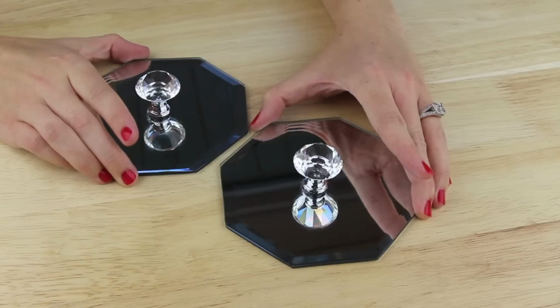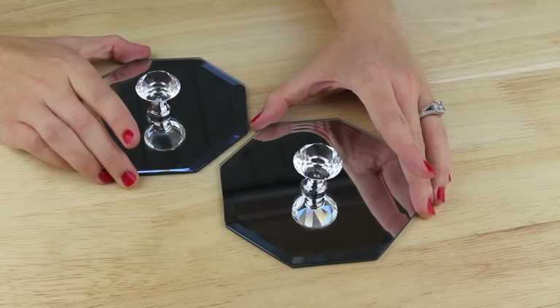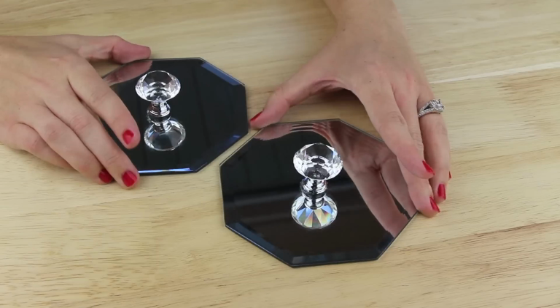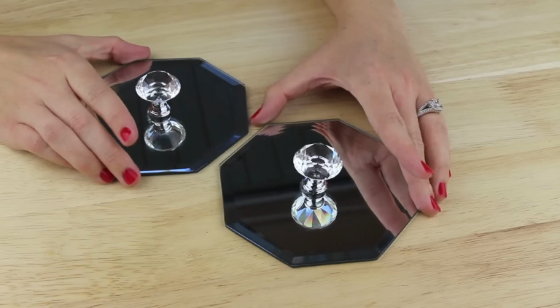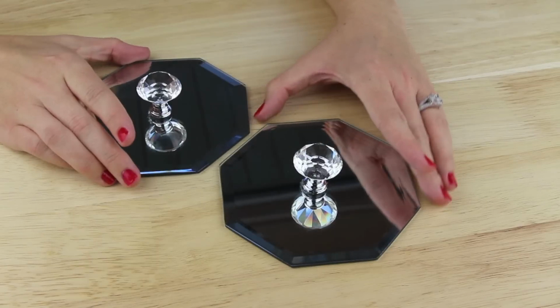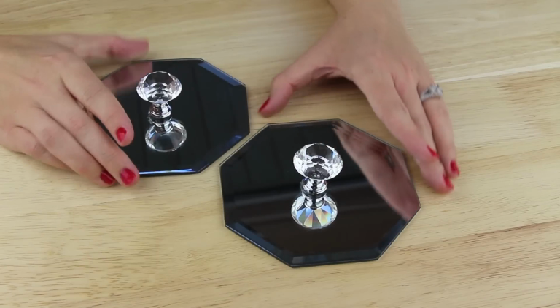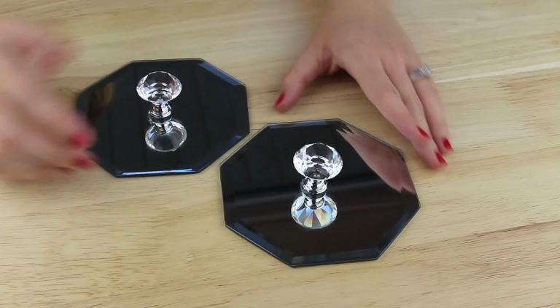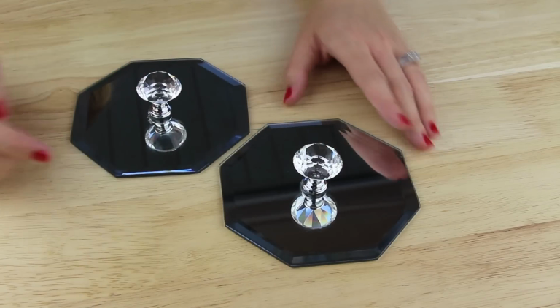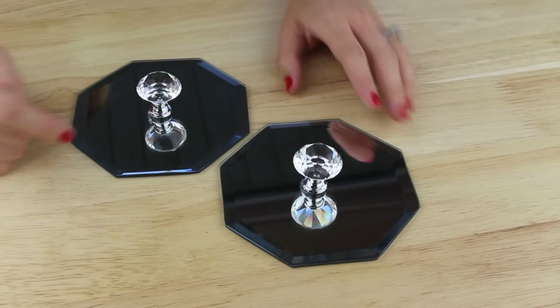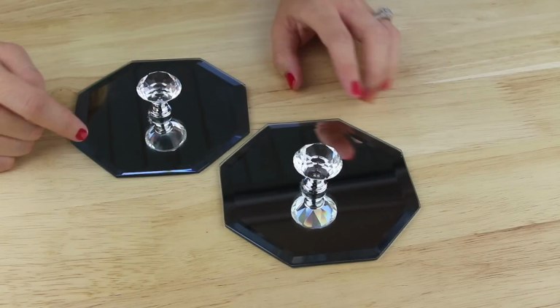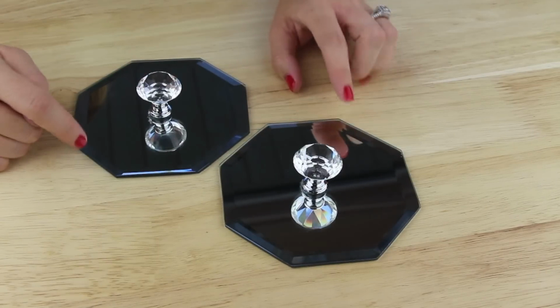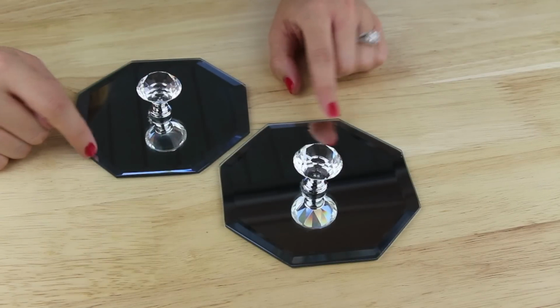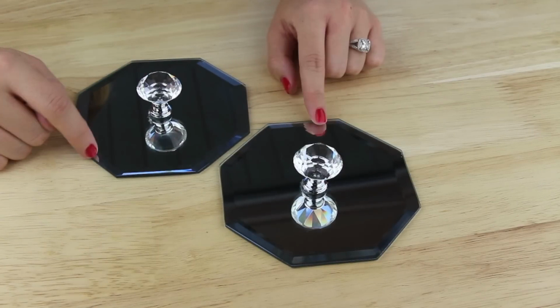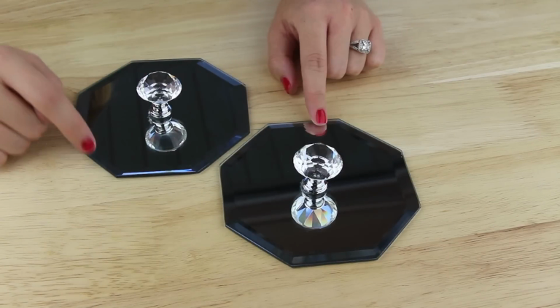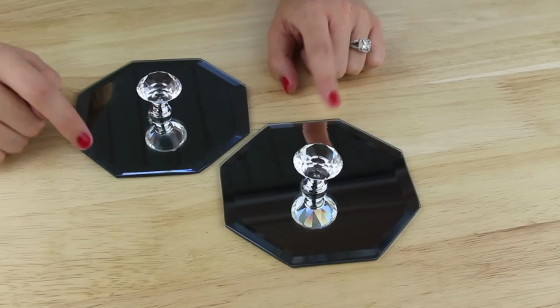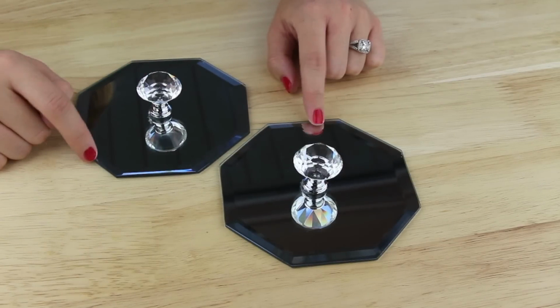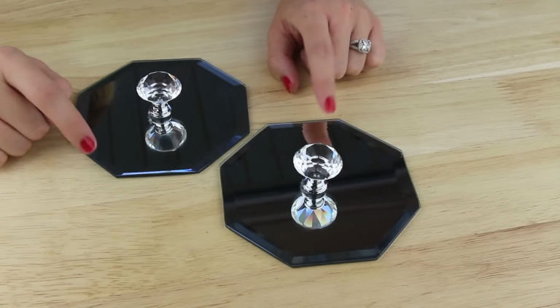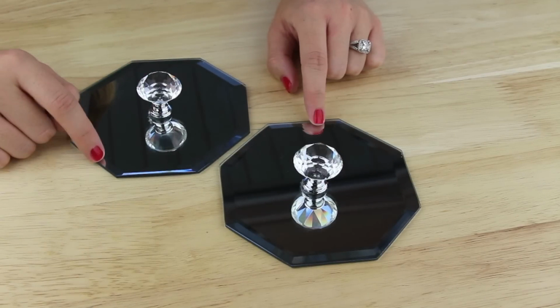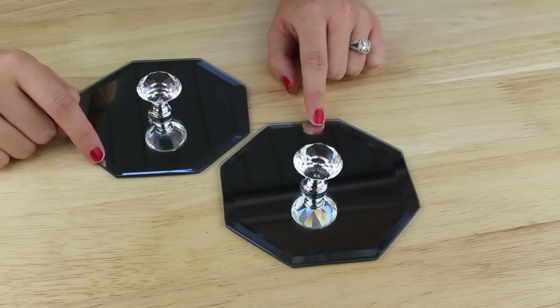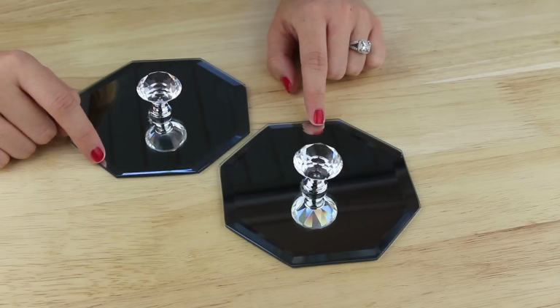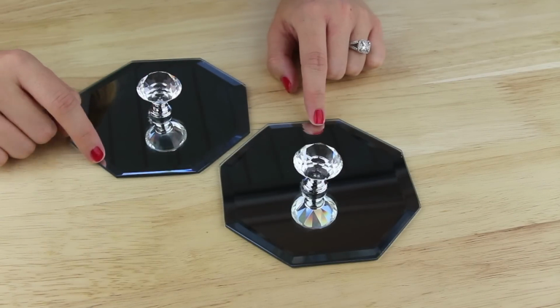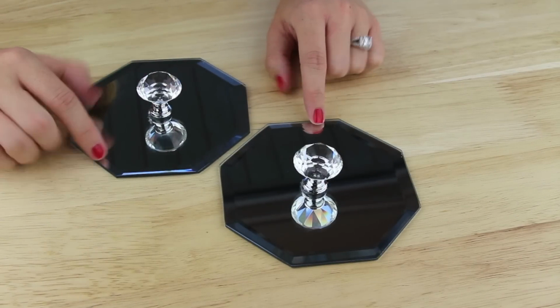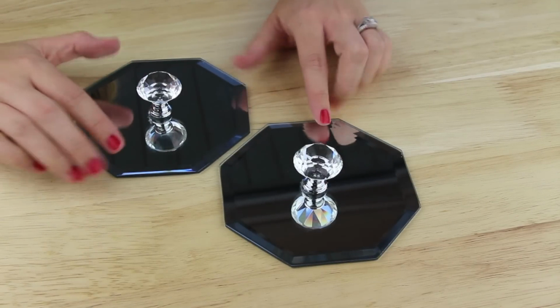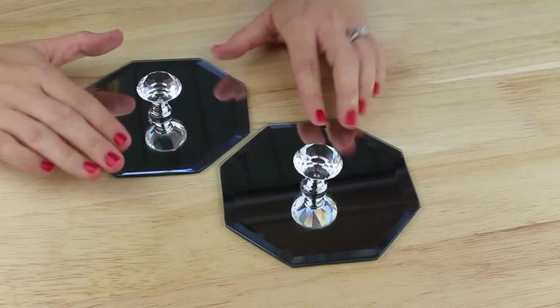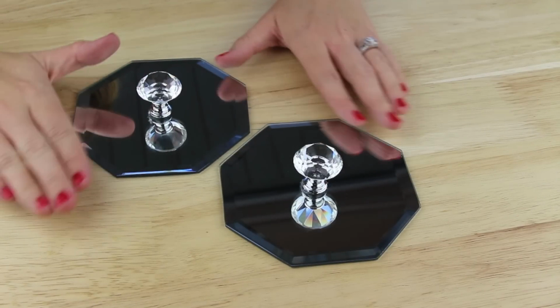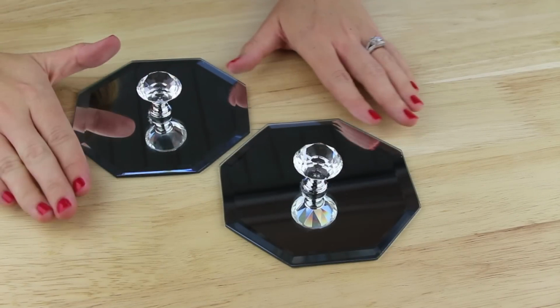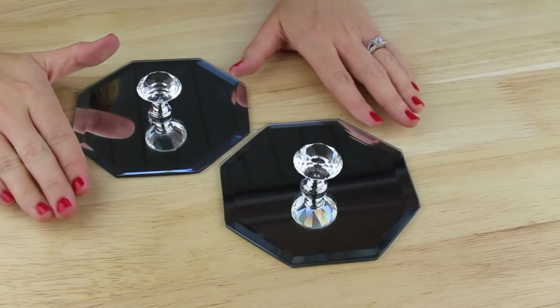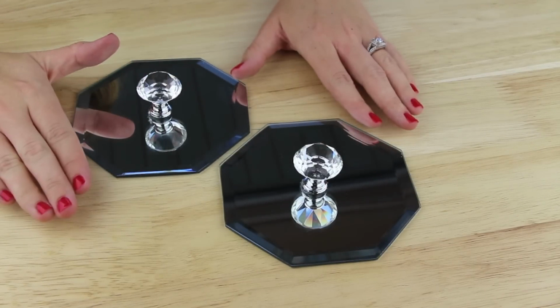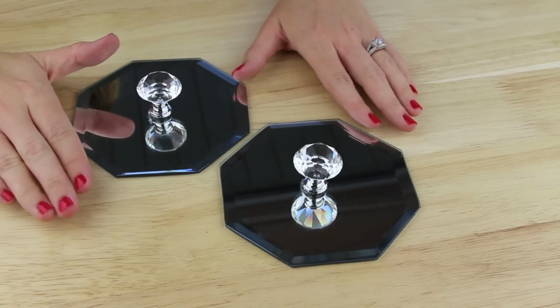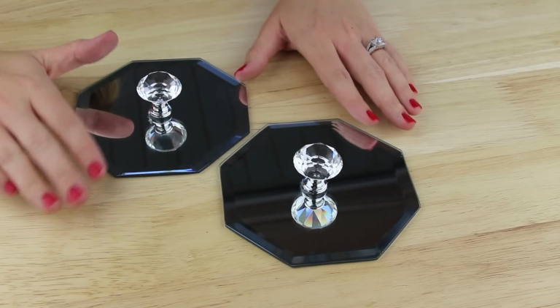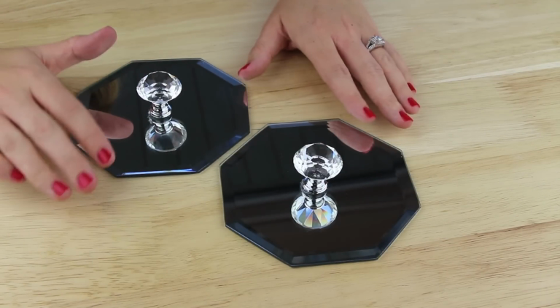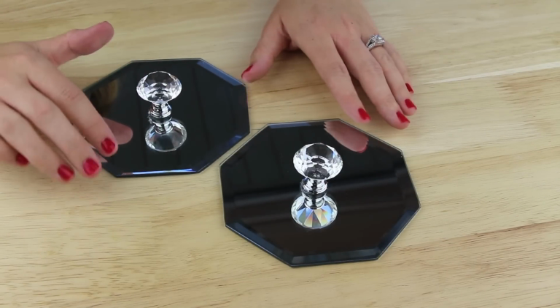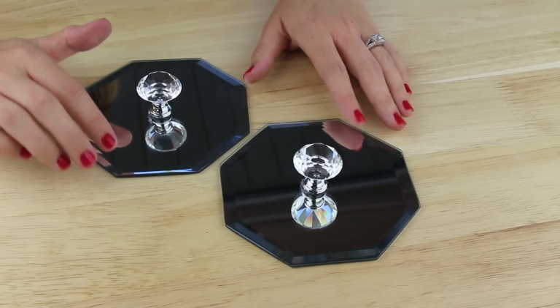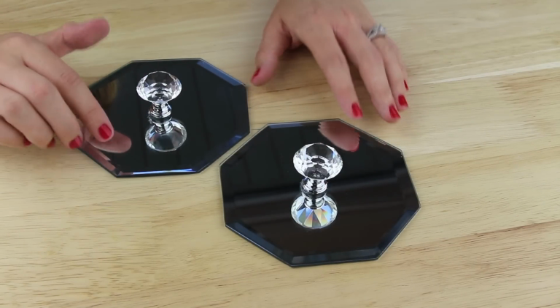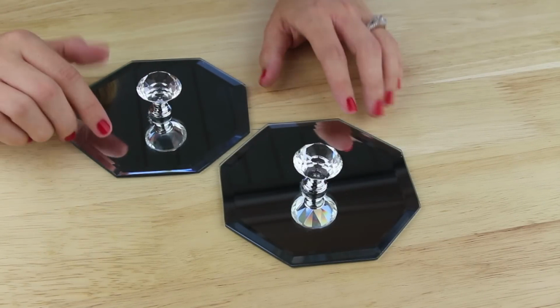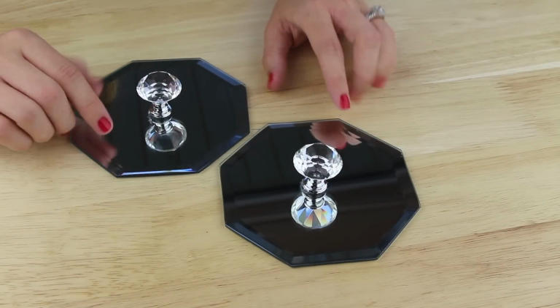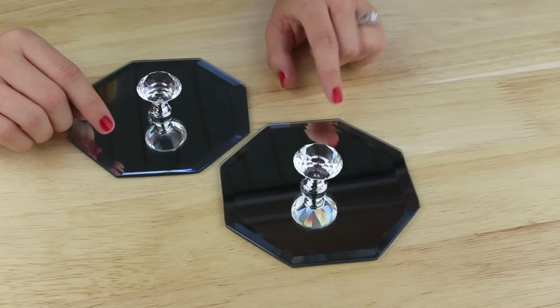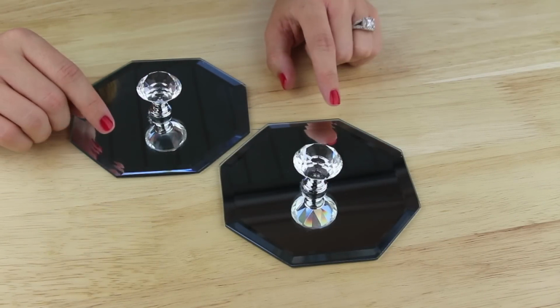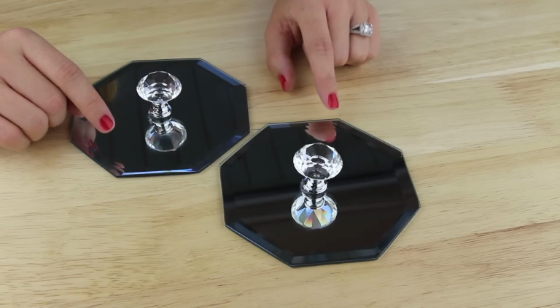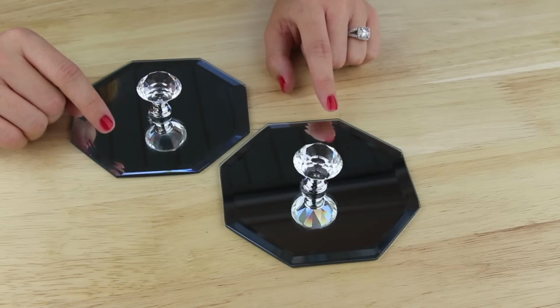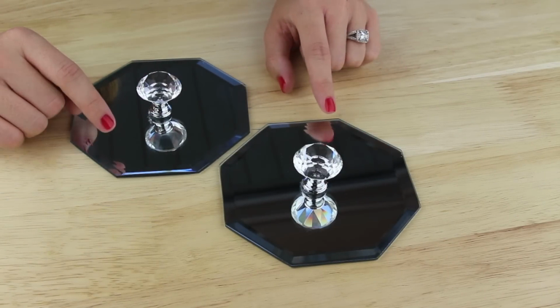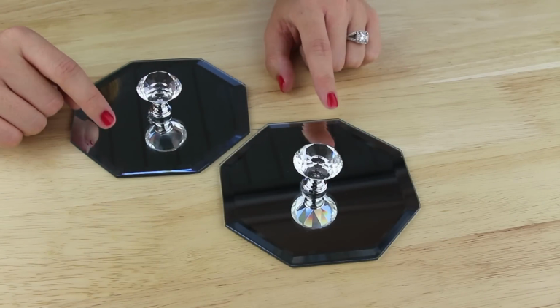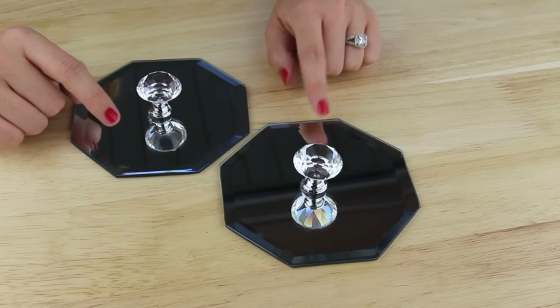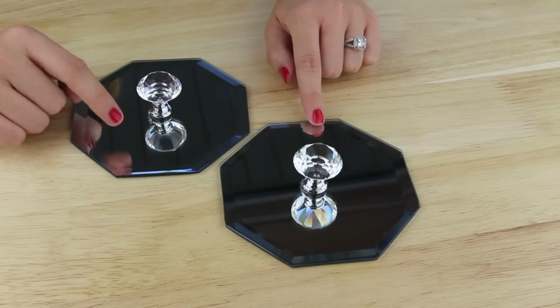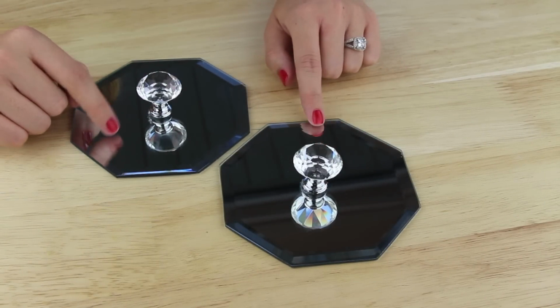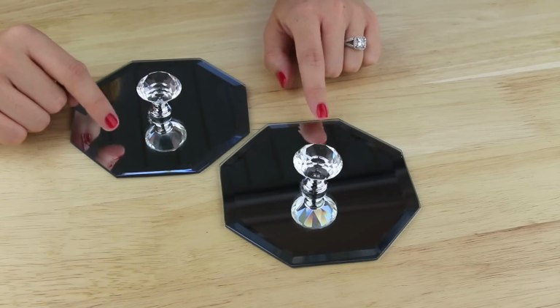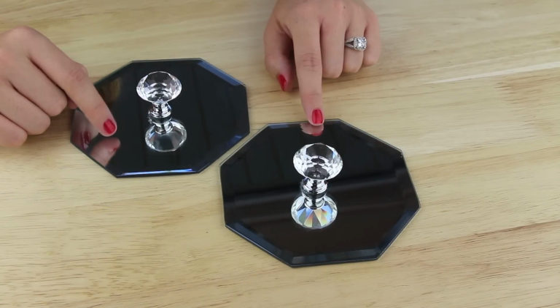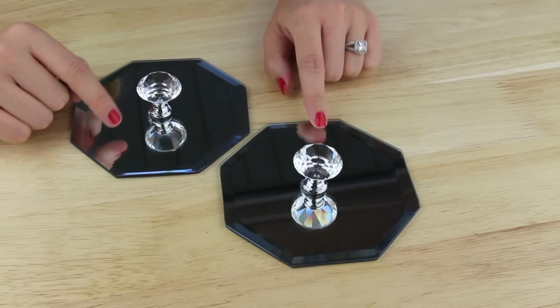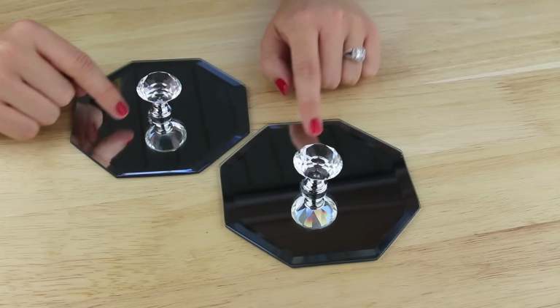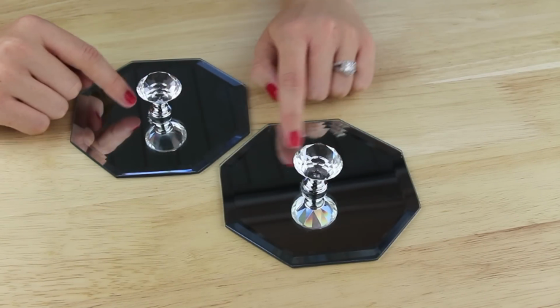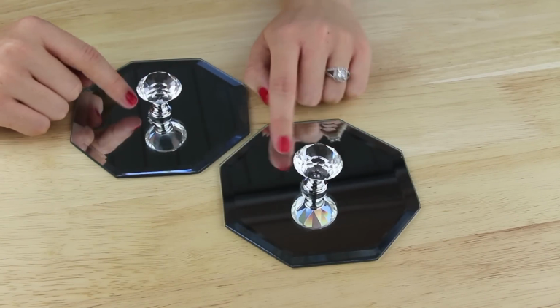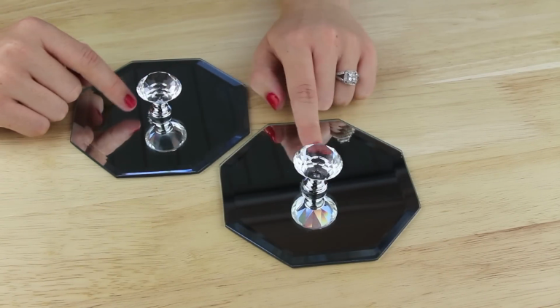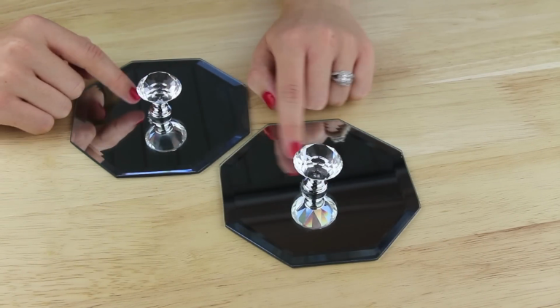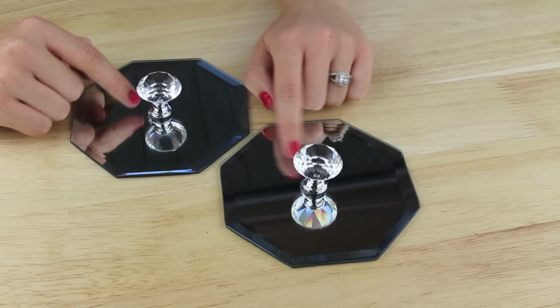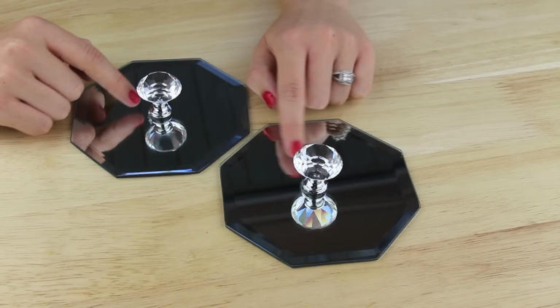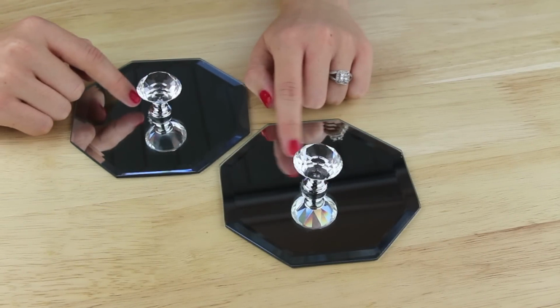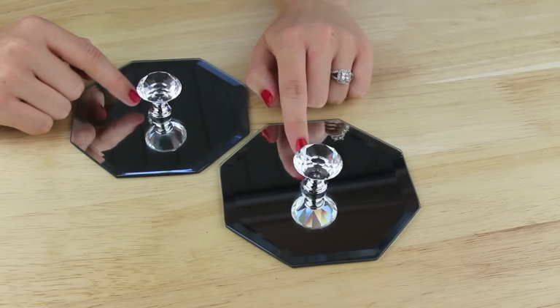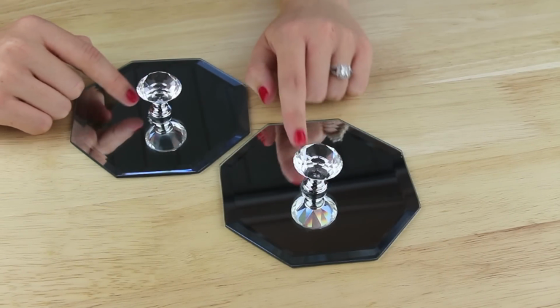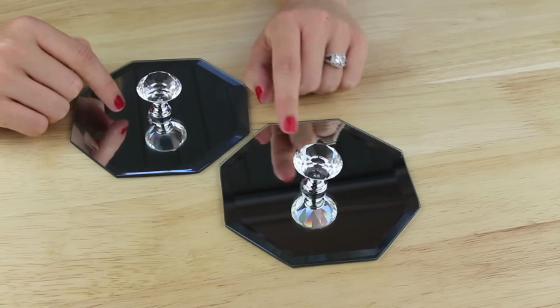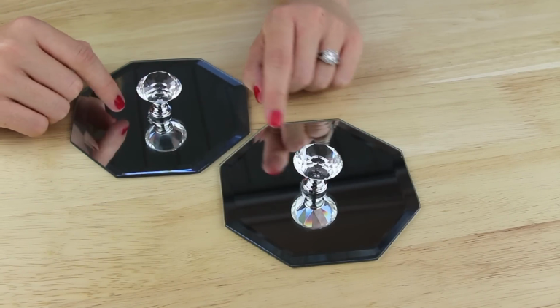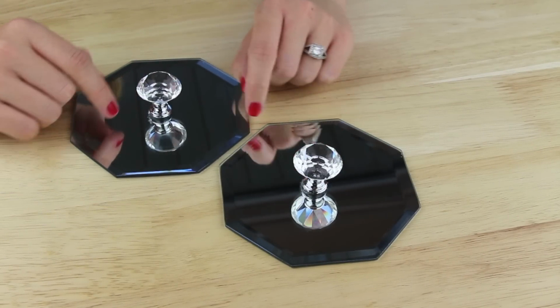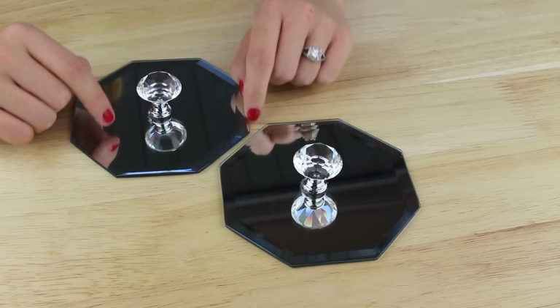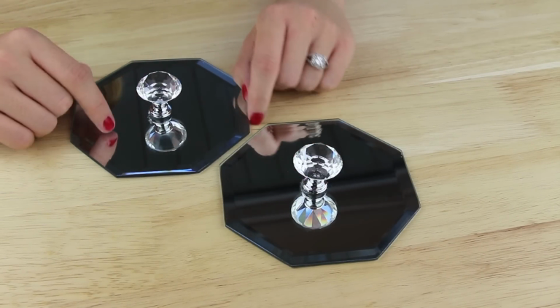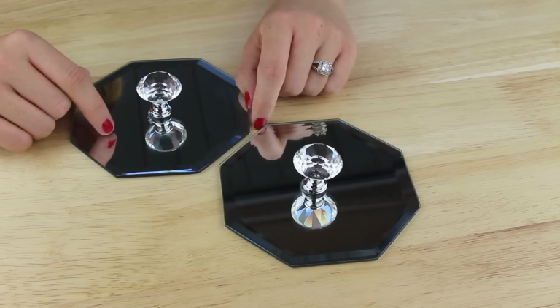I just repeated these steps with the other mirror and I let both of them lay flat like this for 24 hours to let the epoxy dry completely.